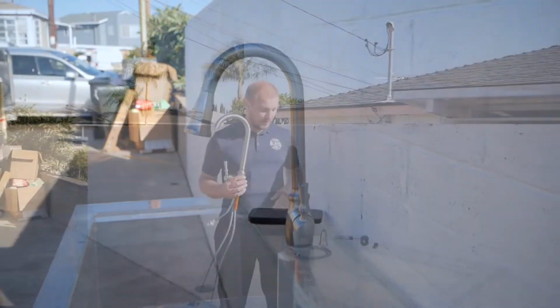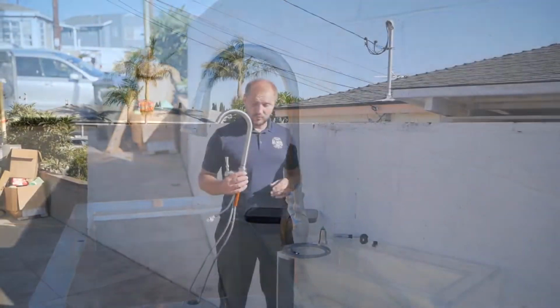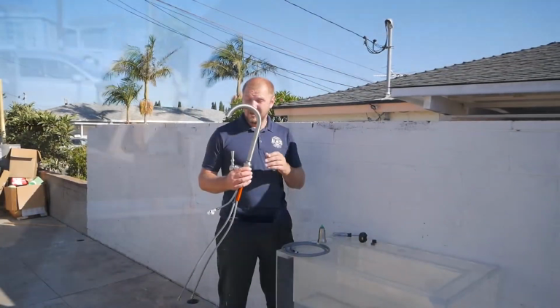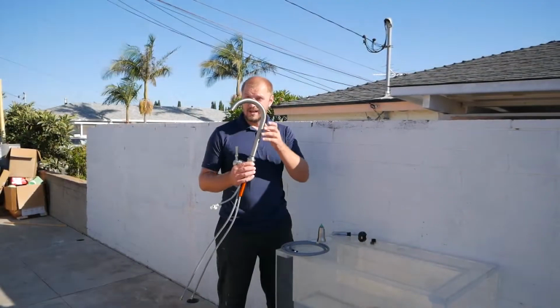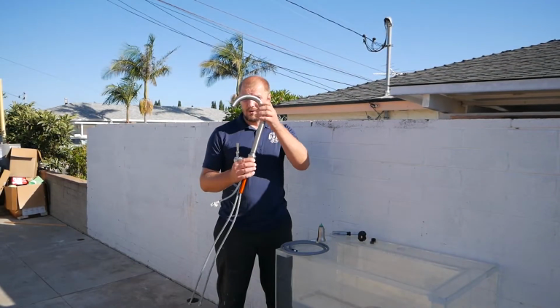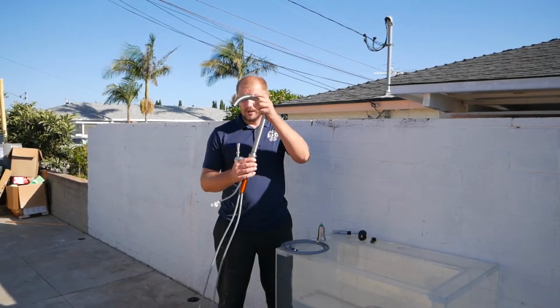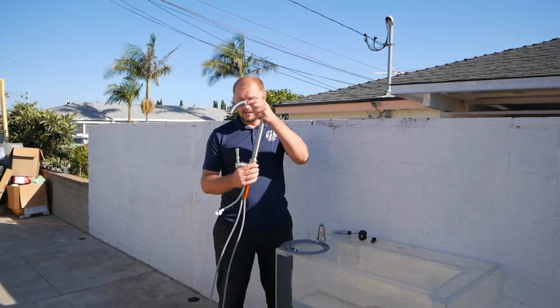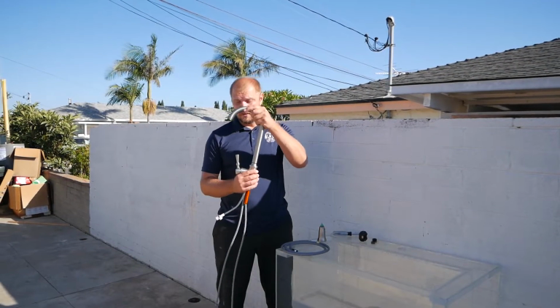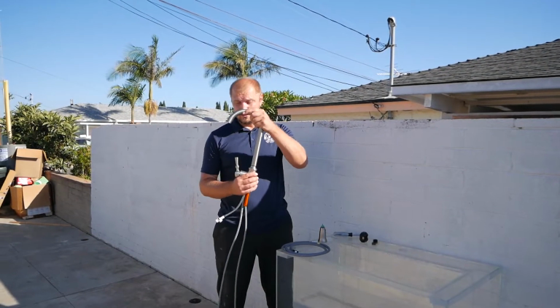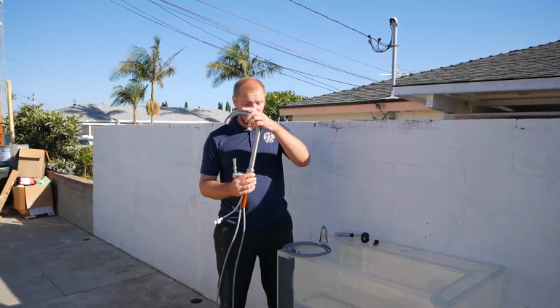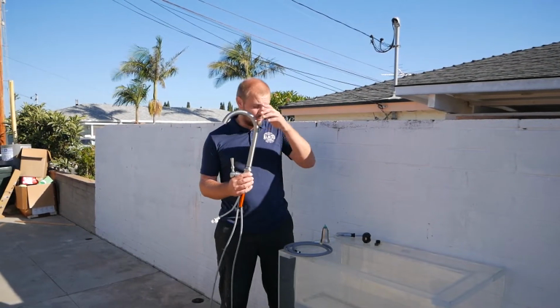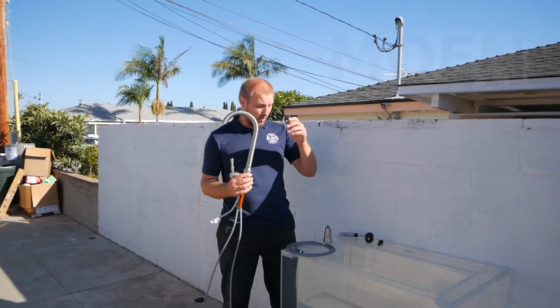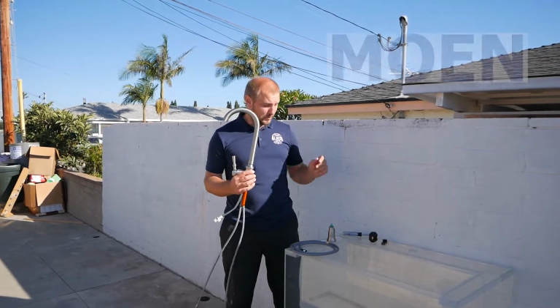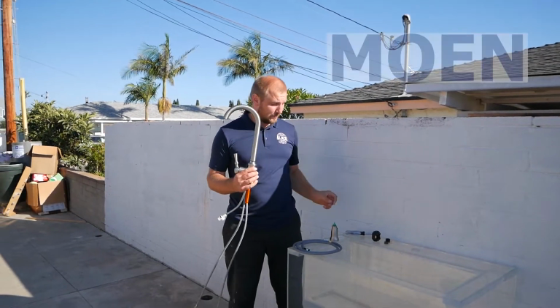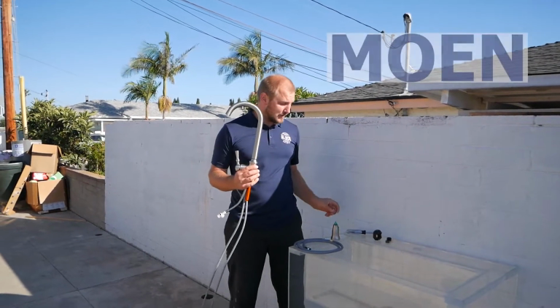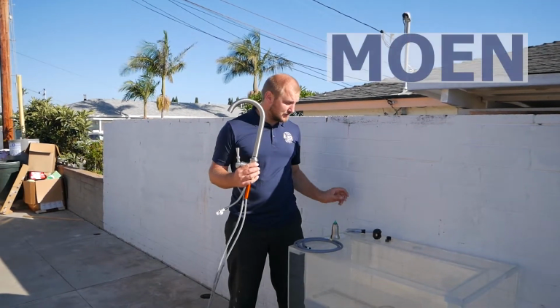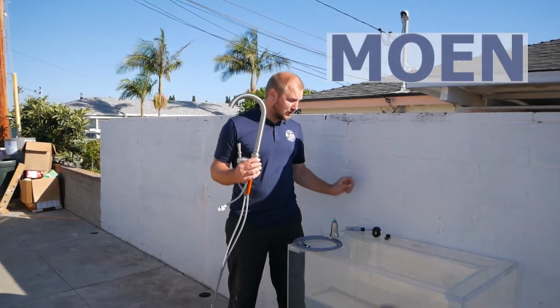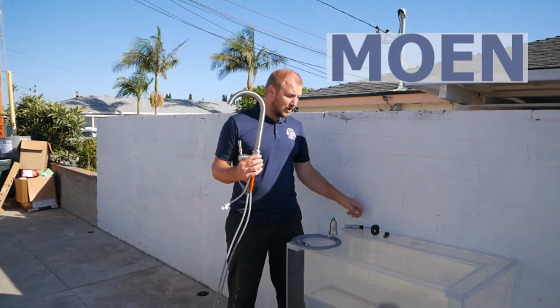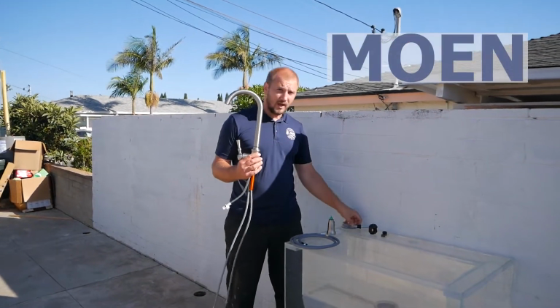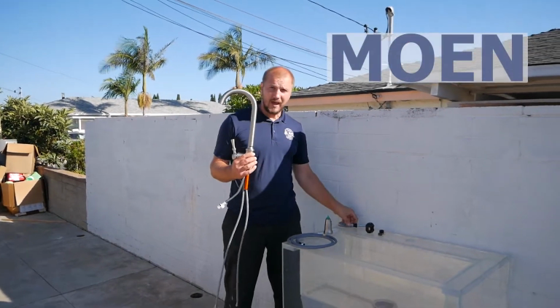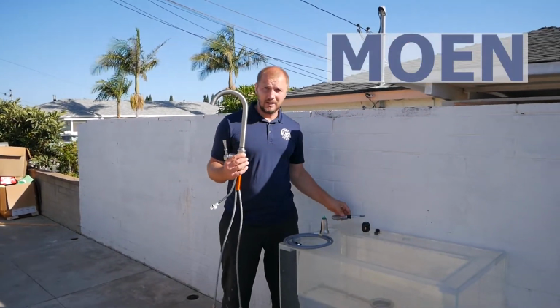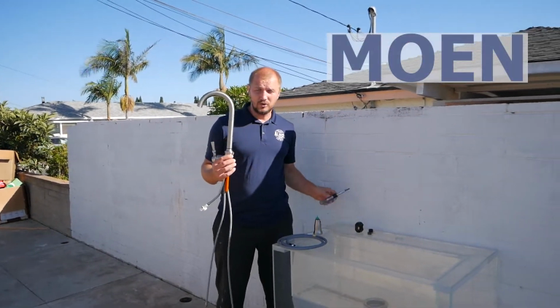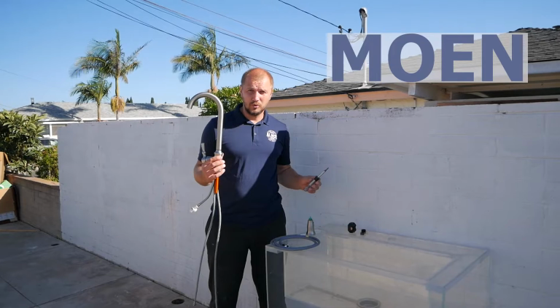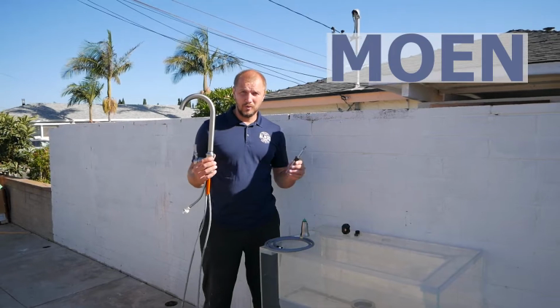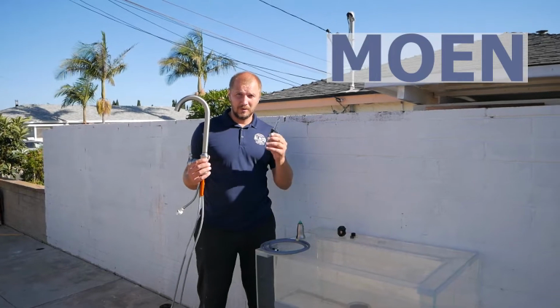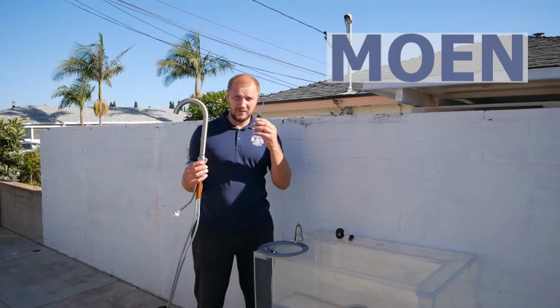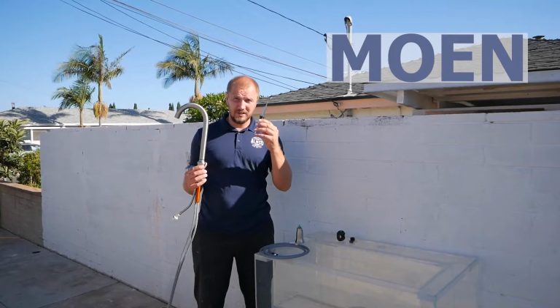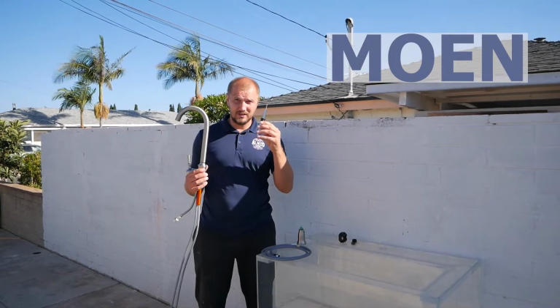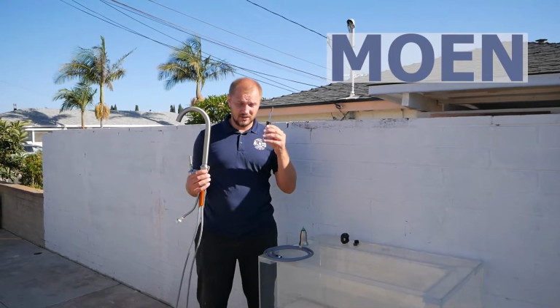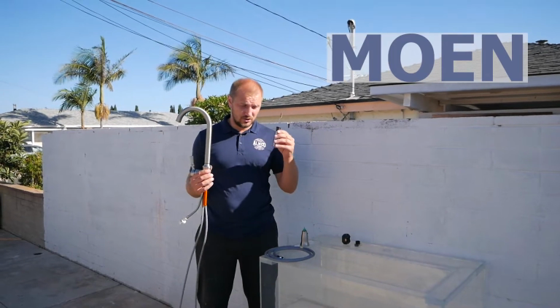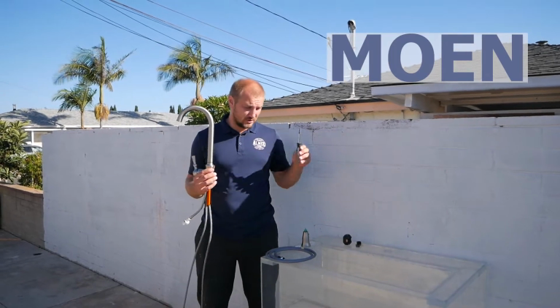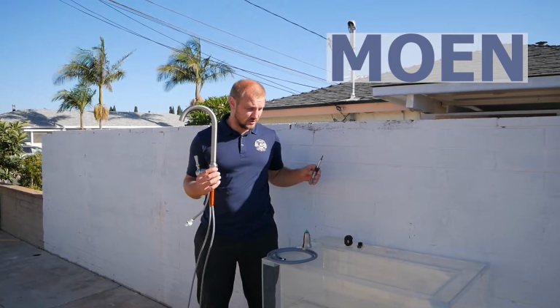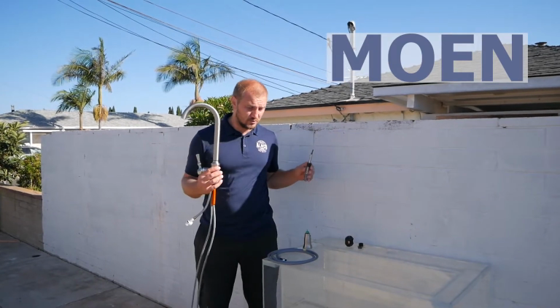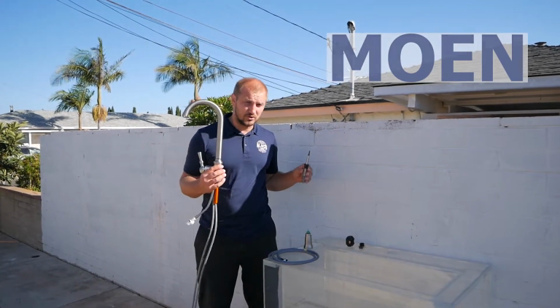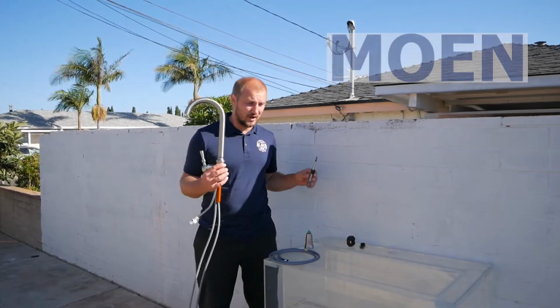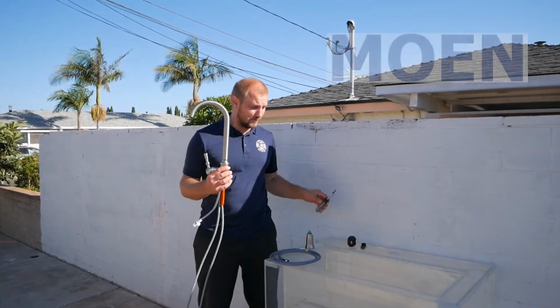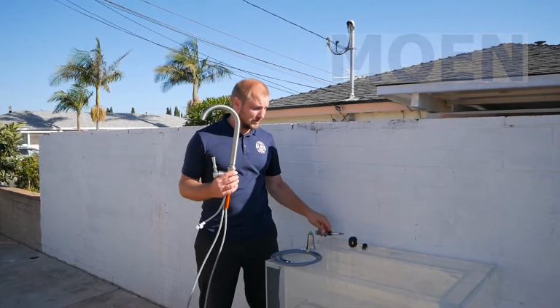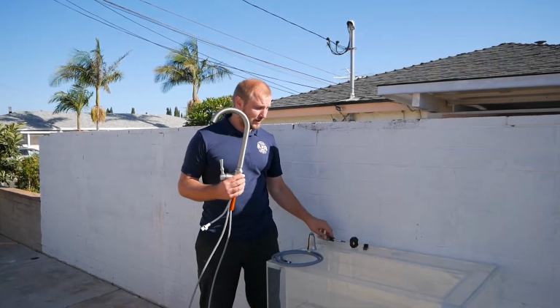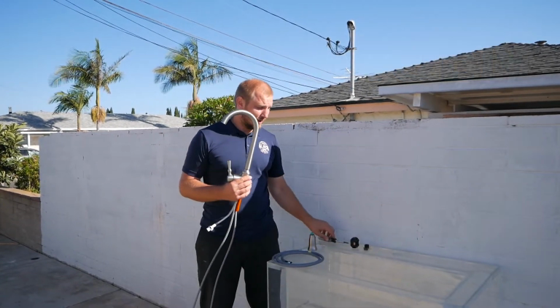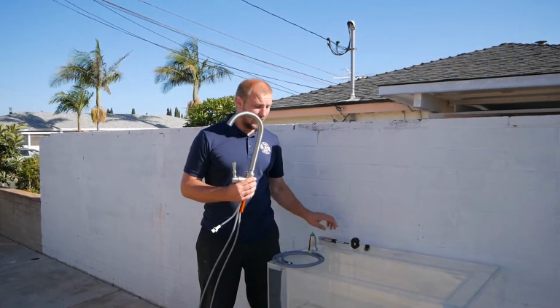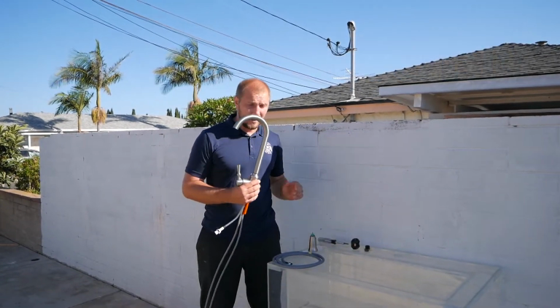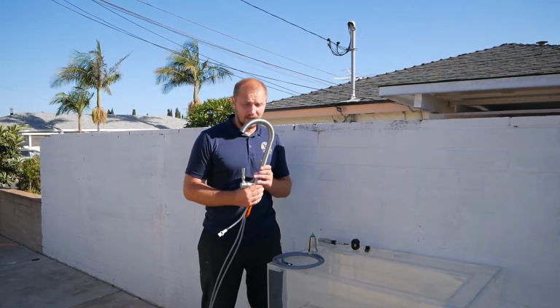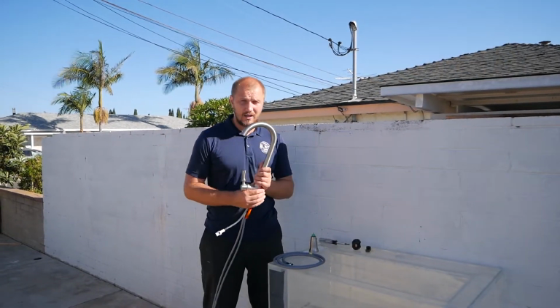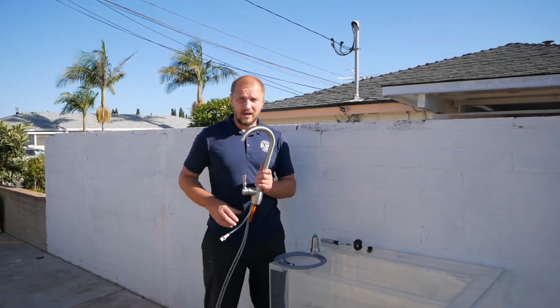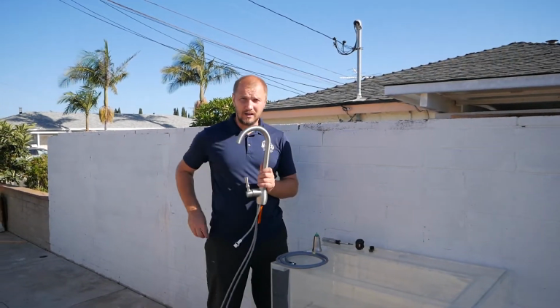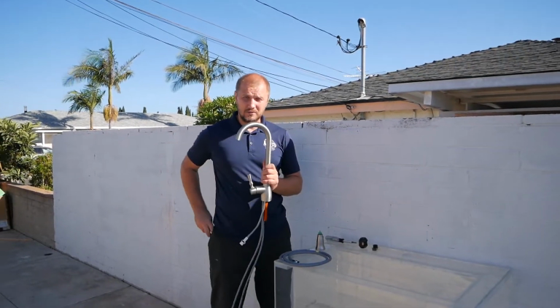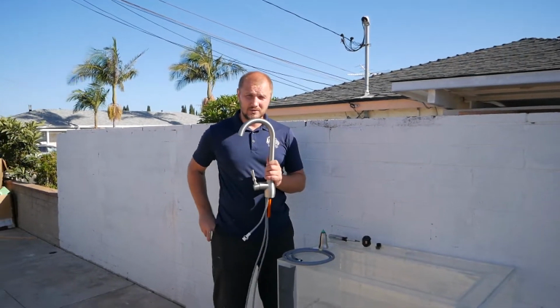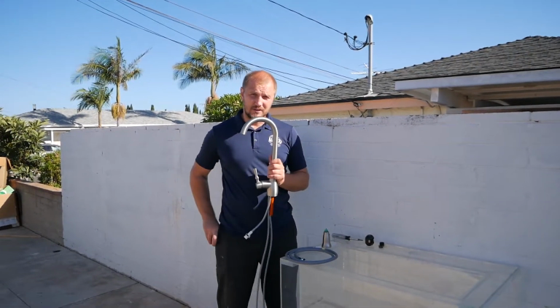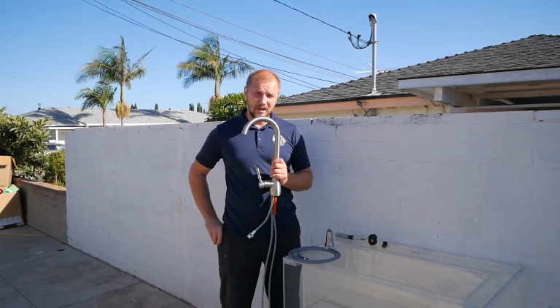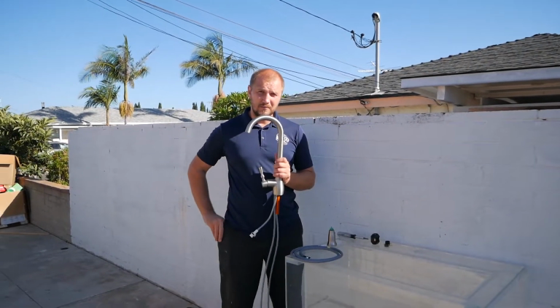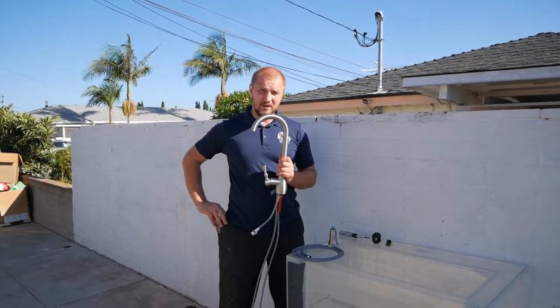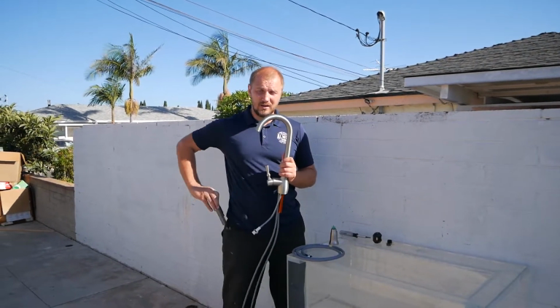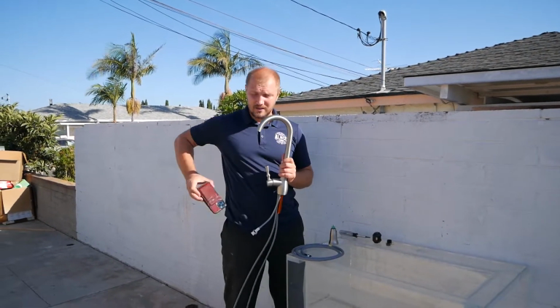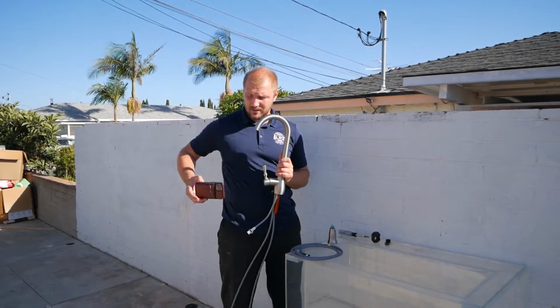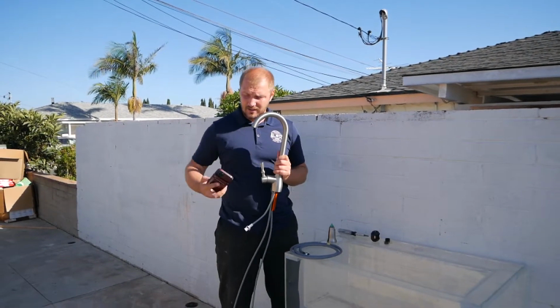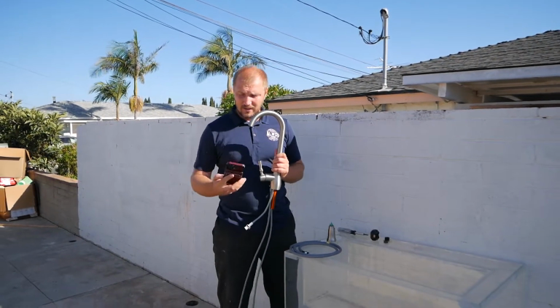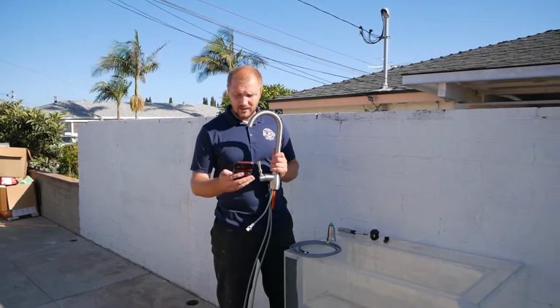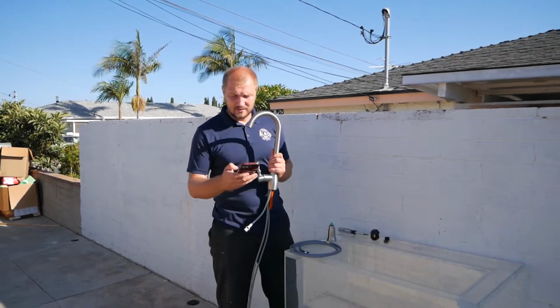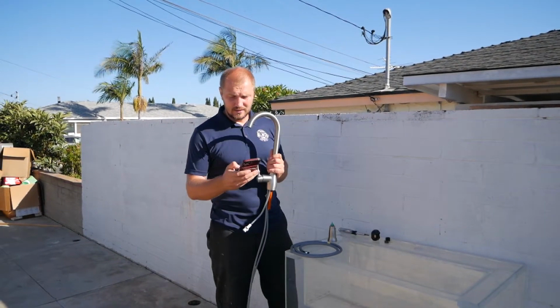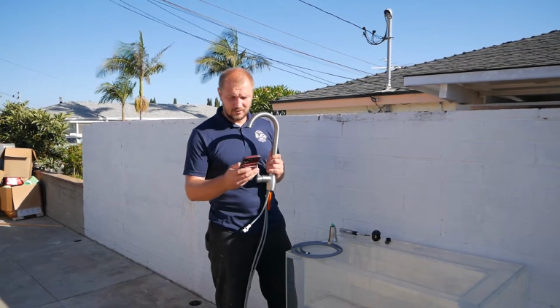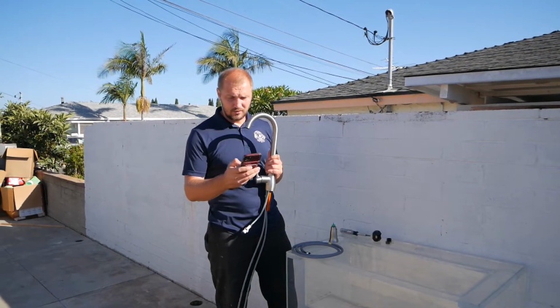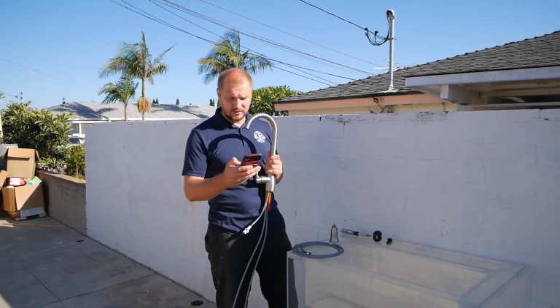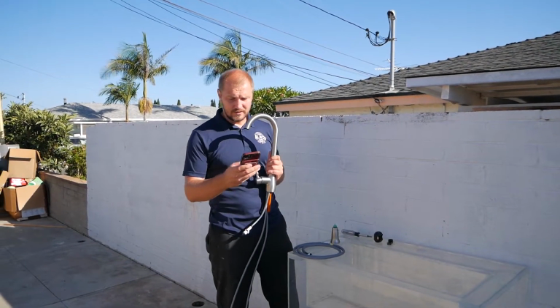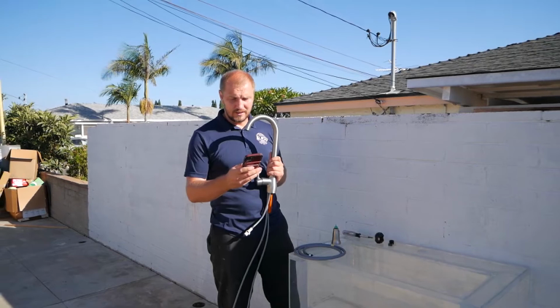Right now we're going to be installing the Moen faucet. The tool we need is just a screwdriver. I'm using a timer to see how long it takes.